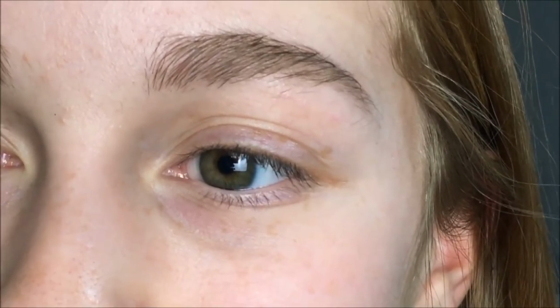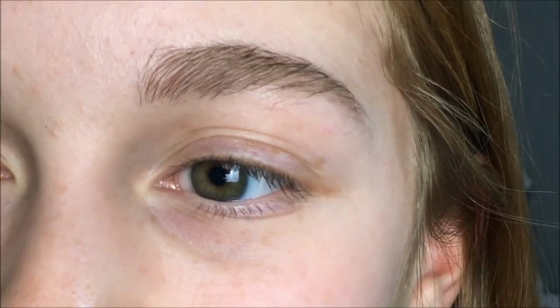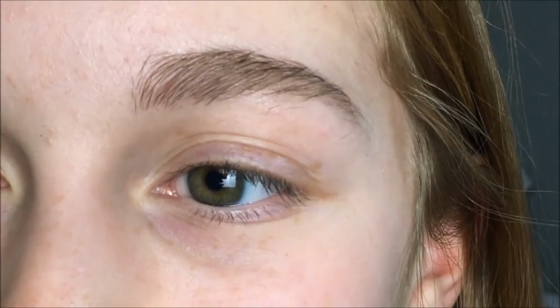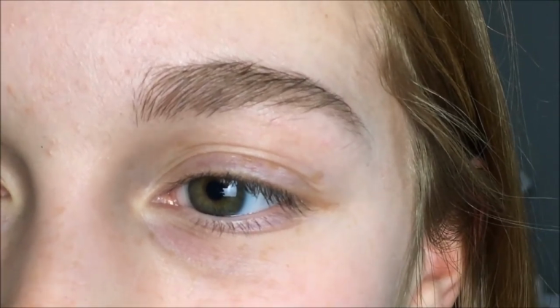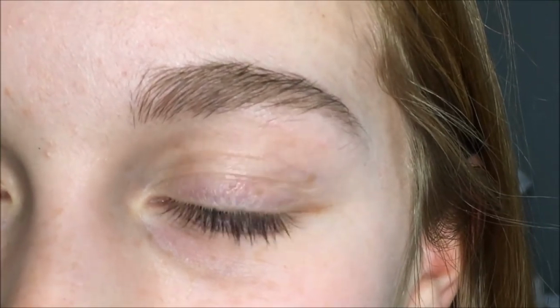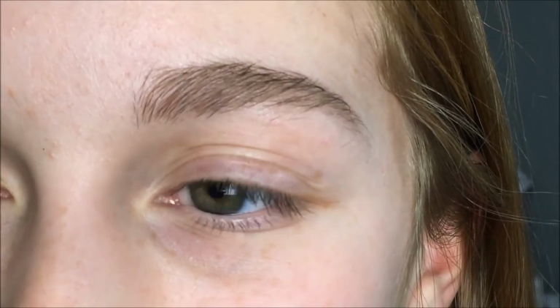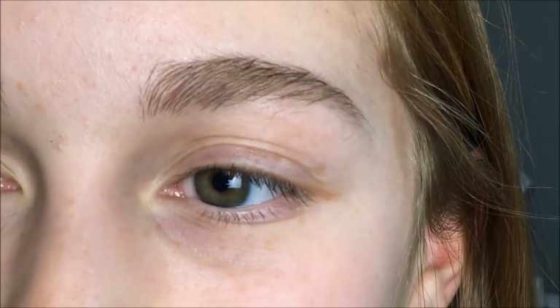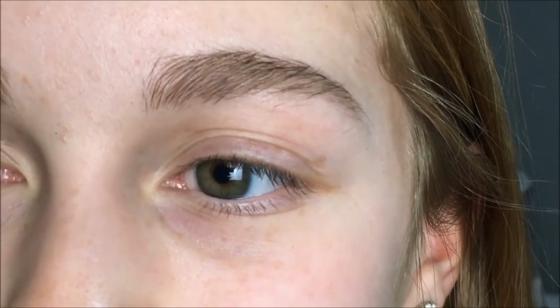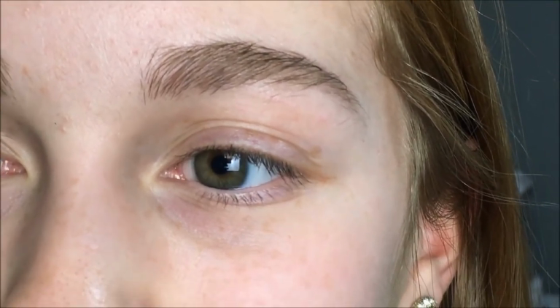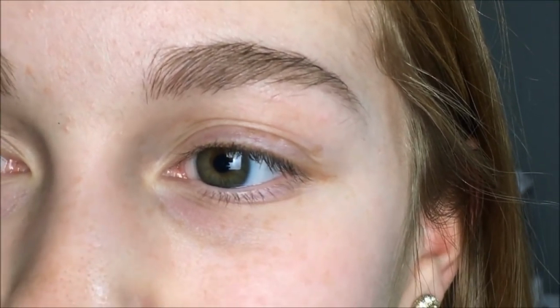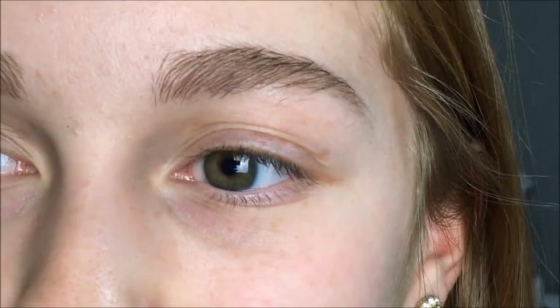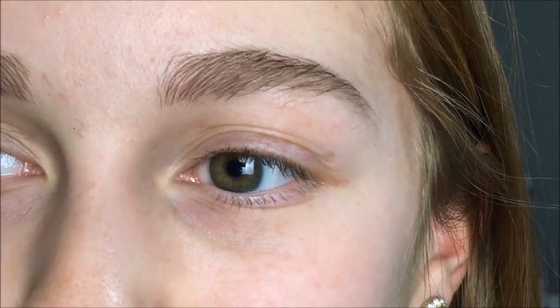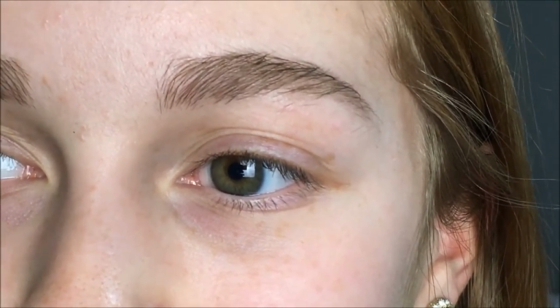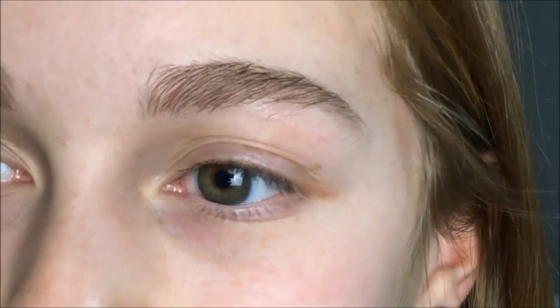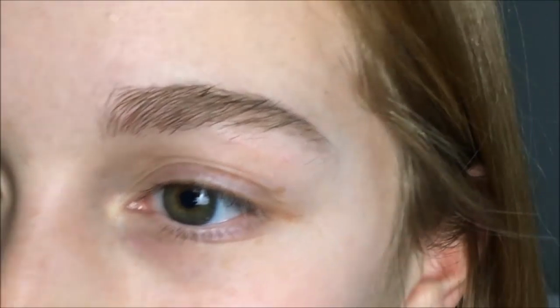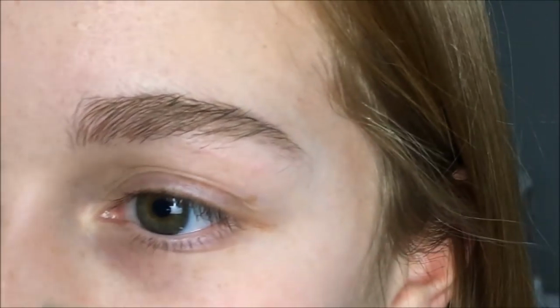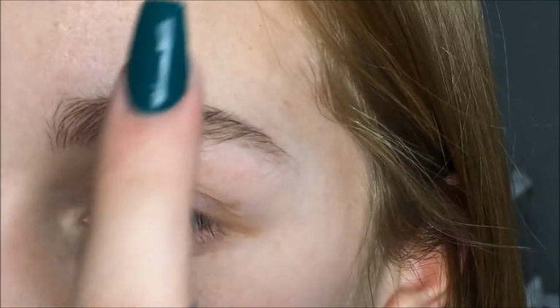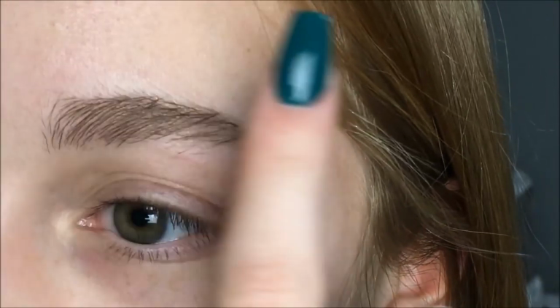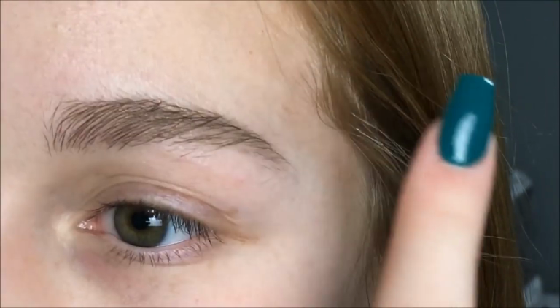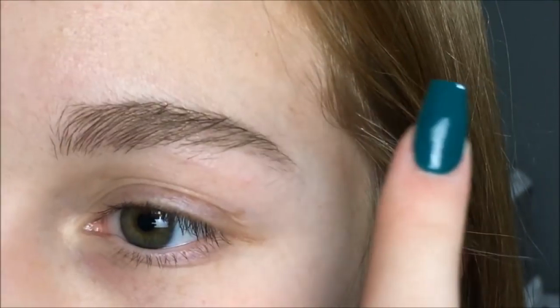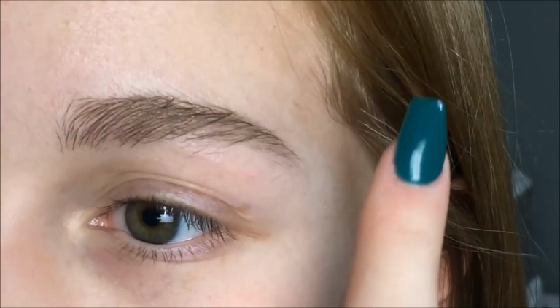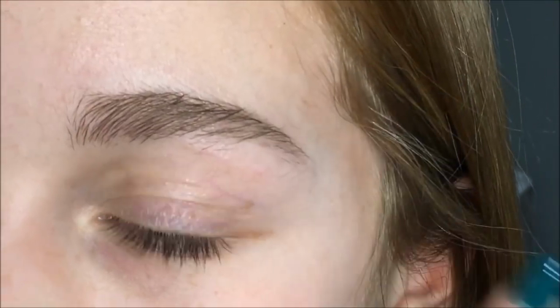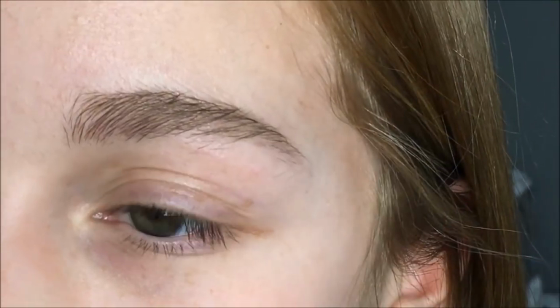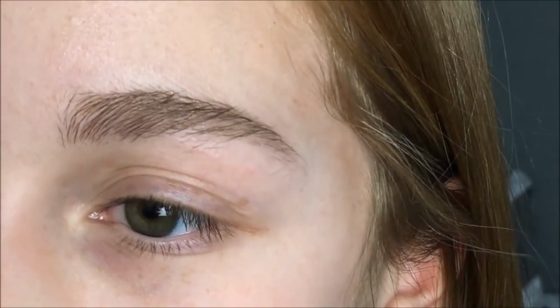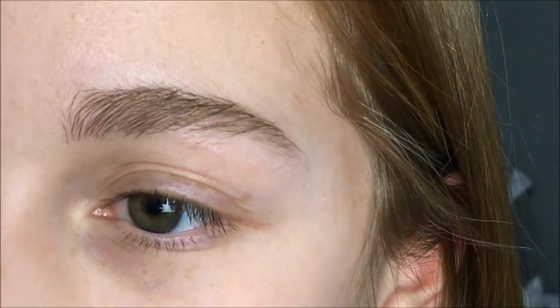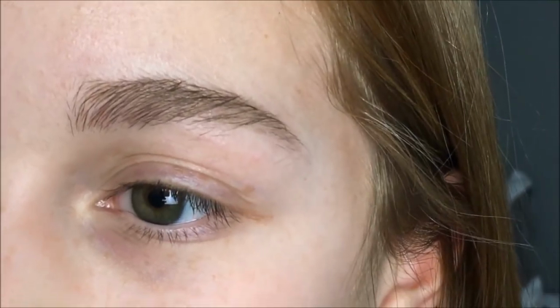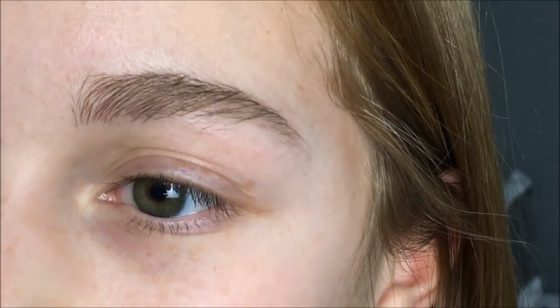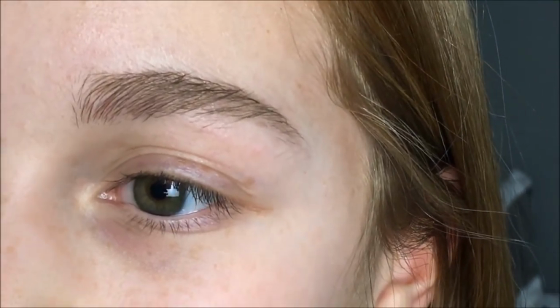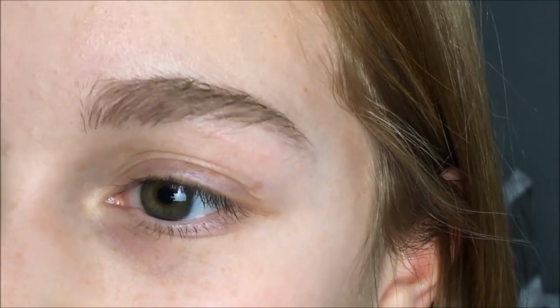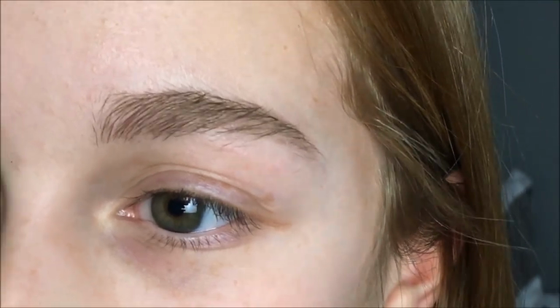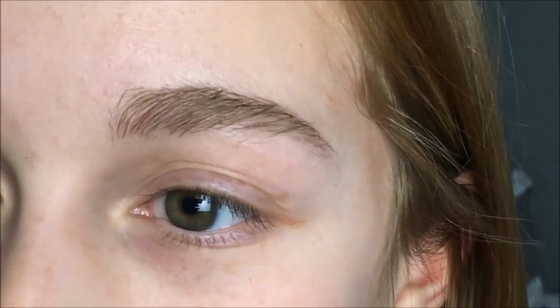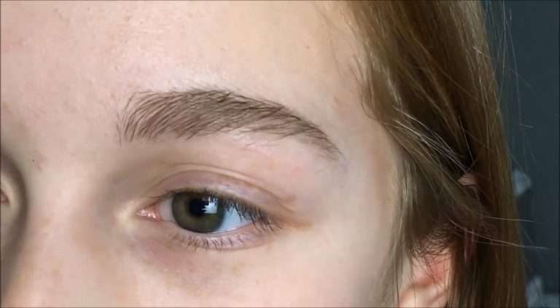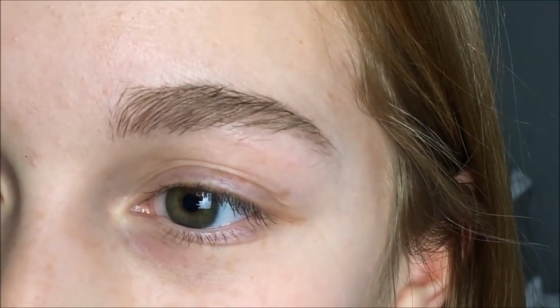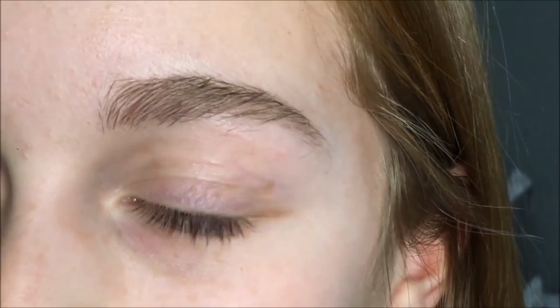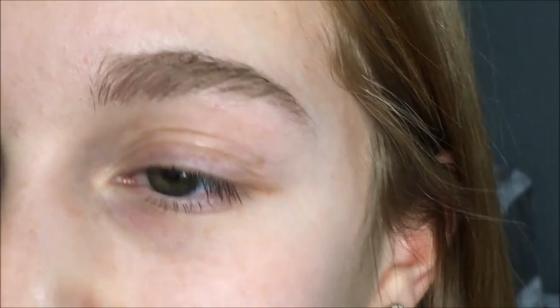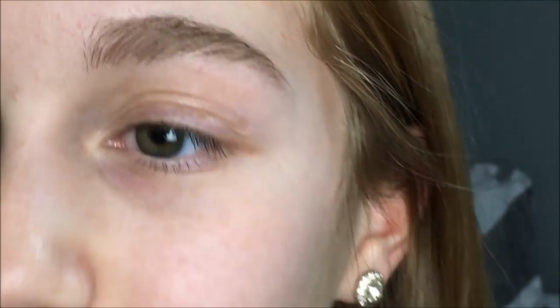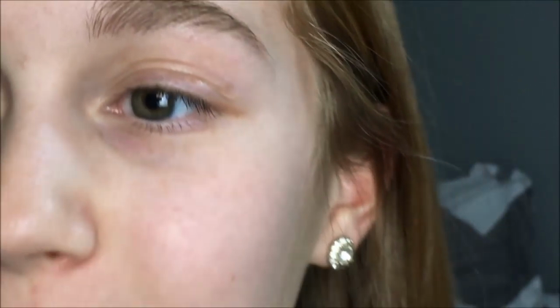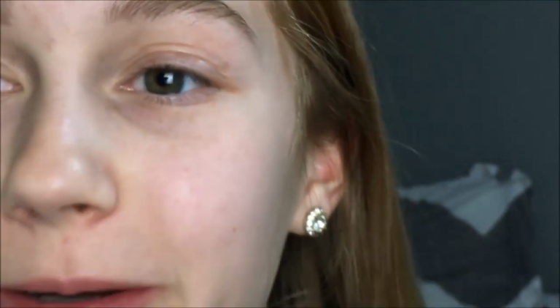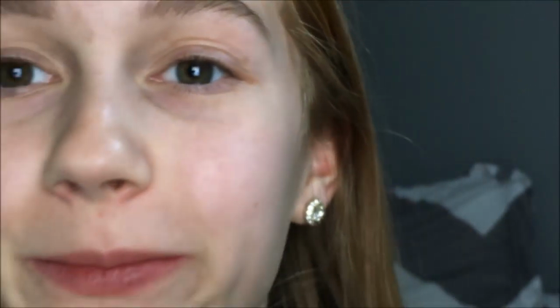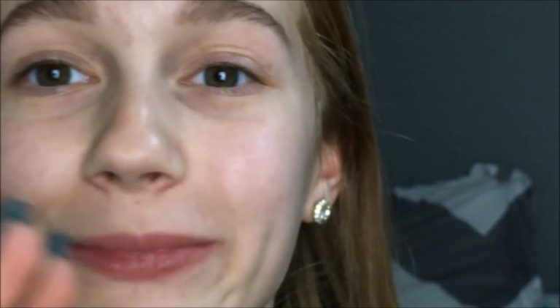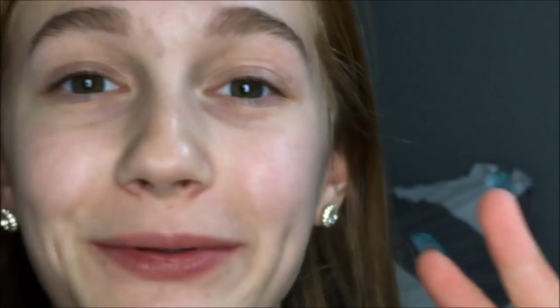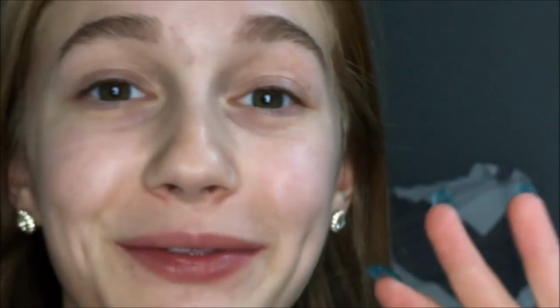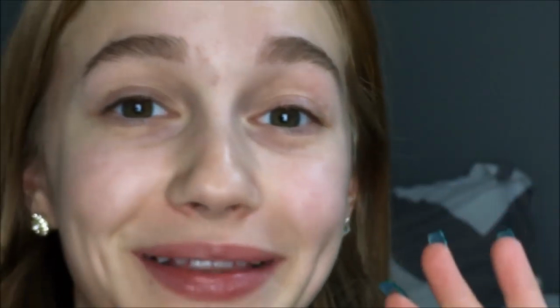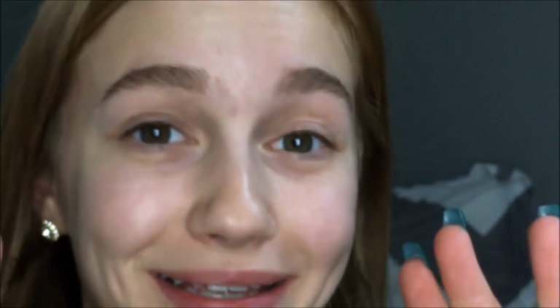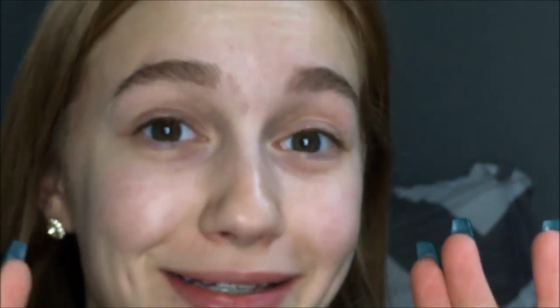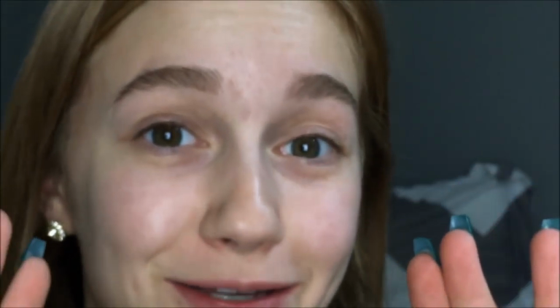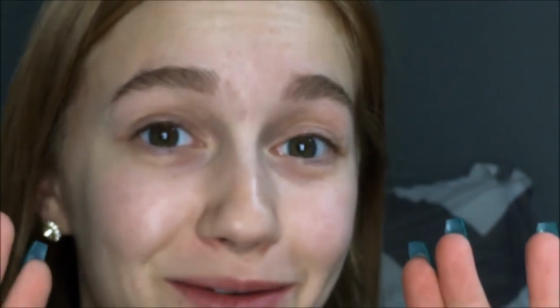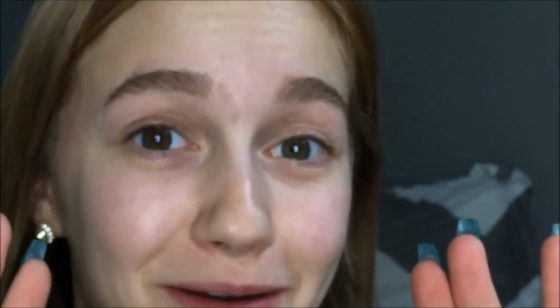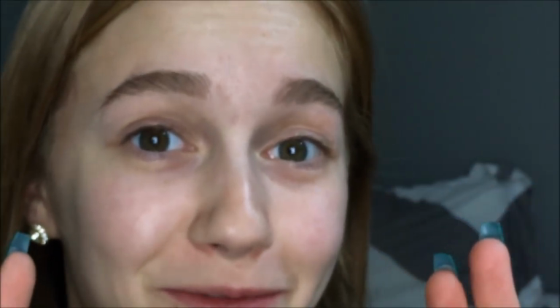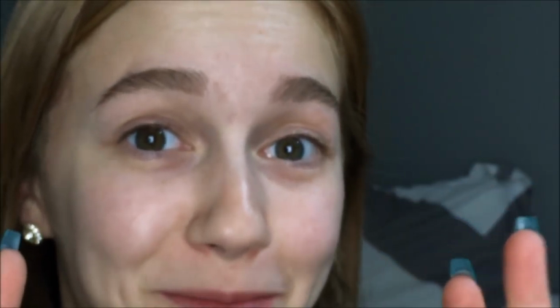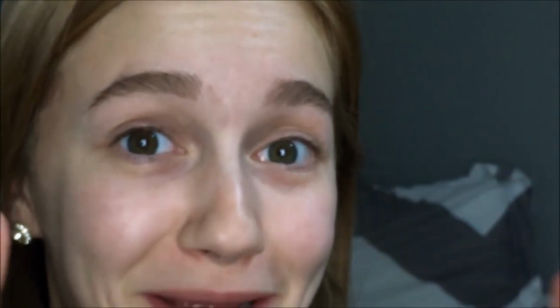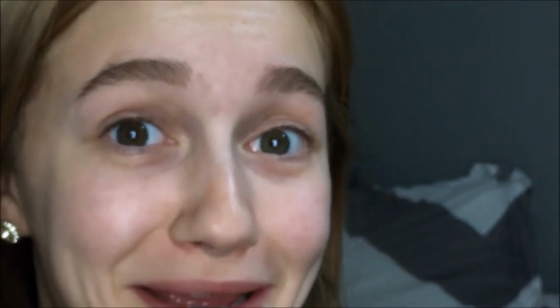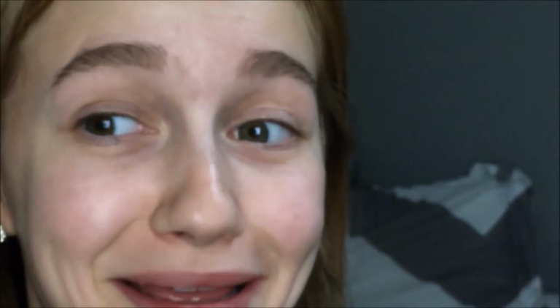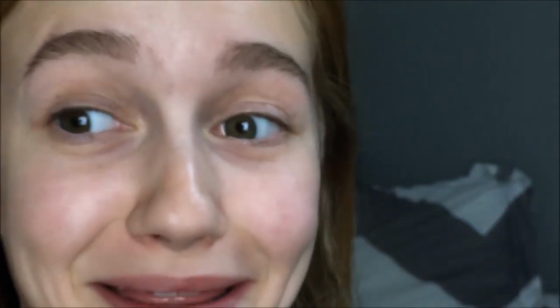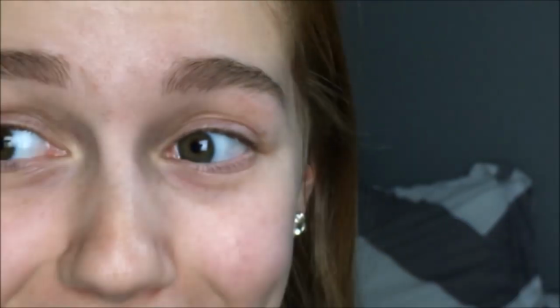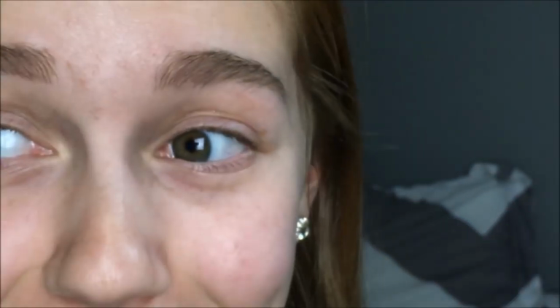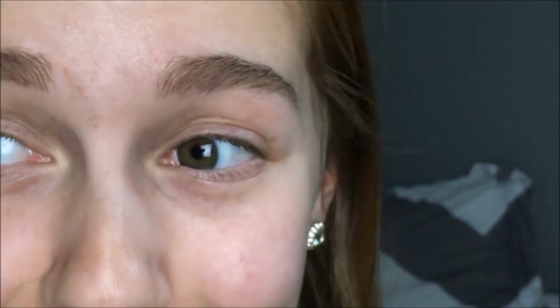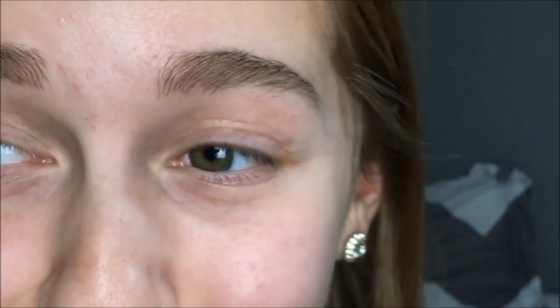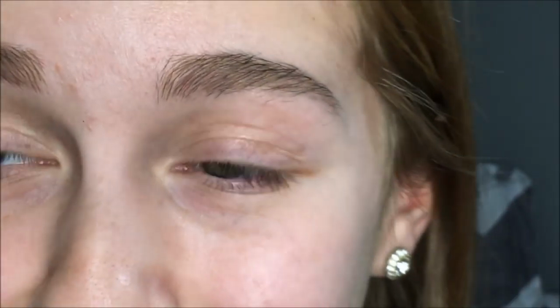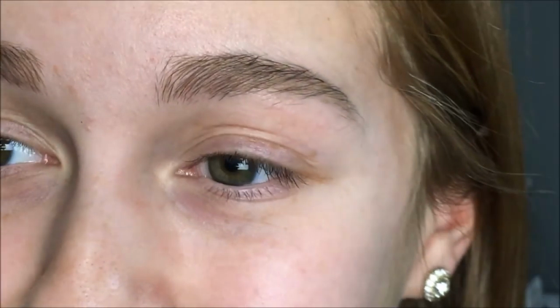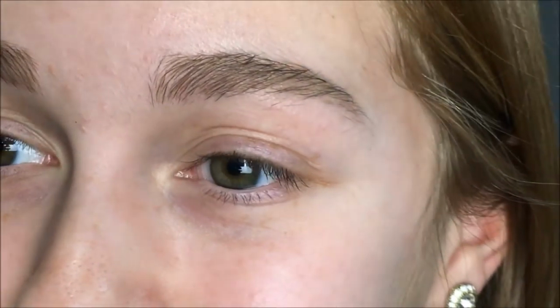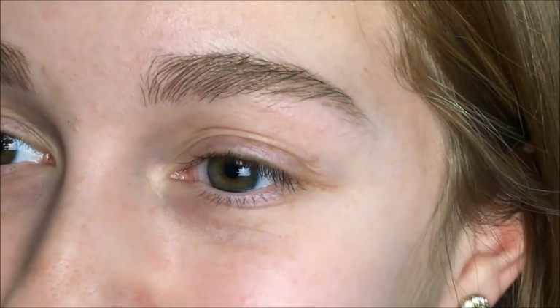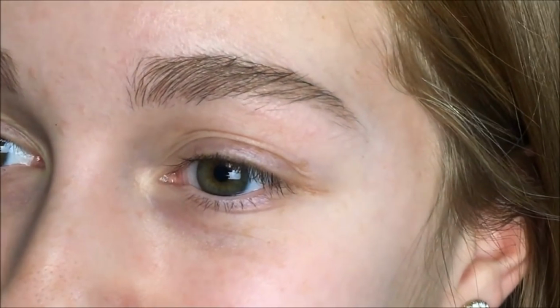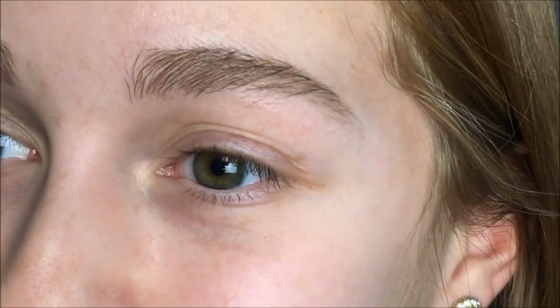Big change. Yes, I know my eyebrows could use some help. Lees, don't come for me — they need waxed.